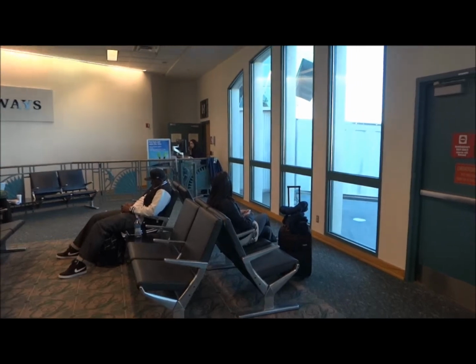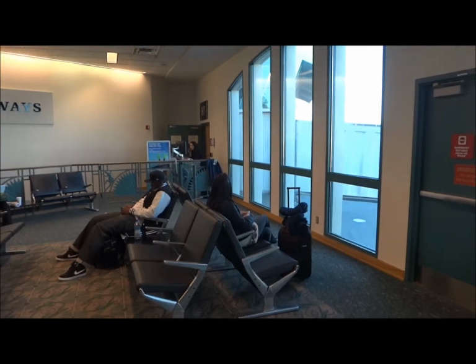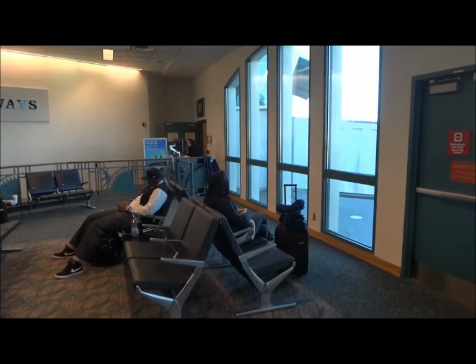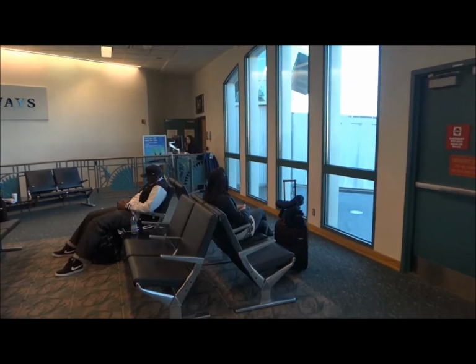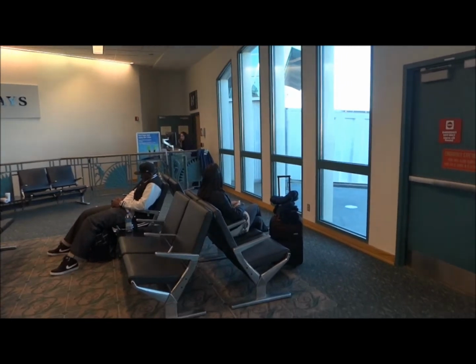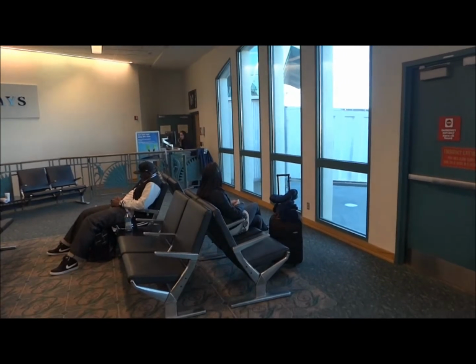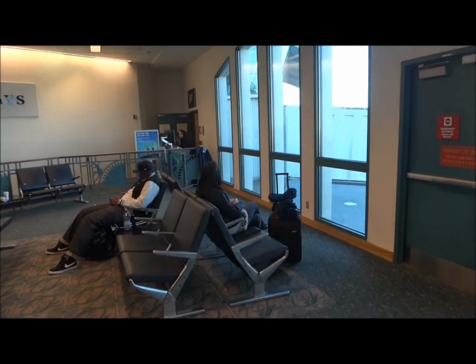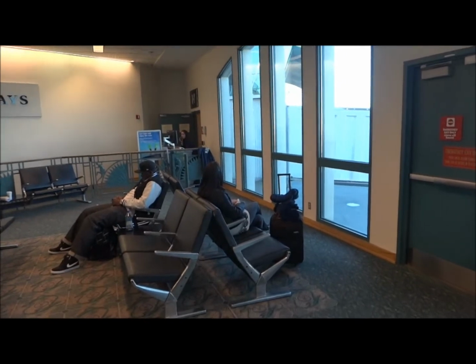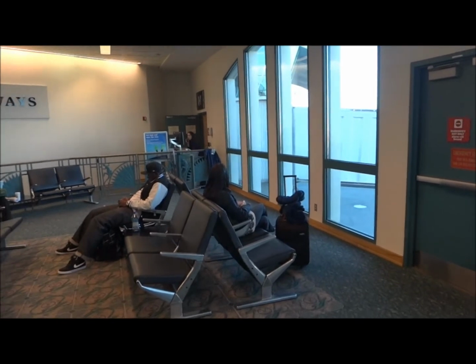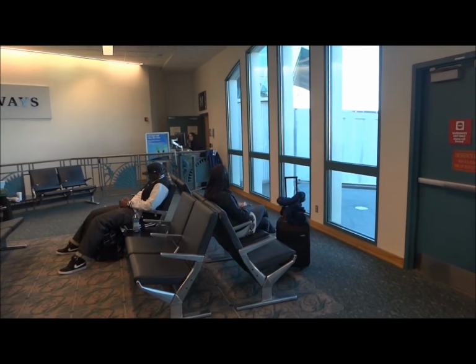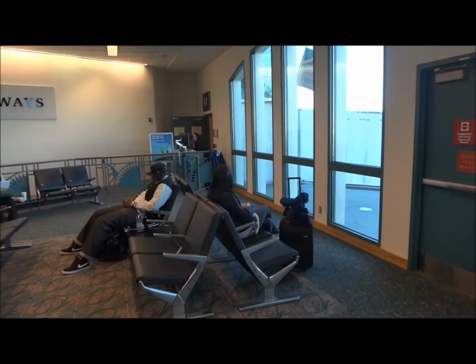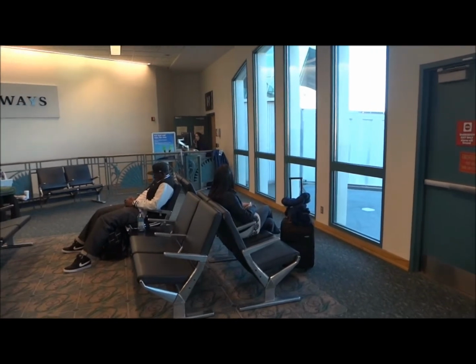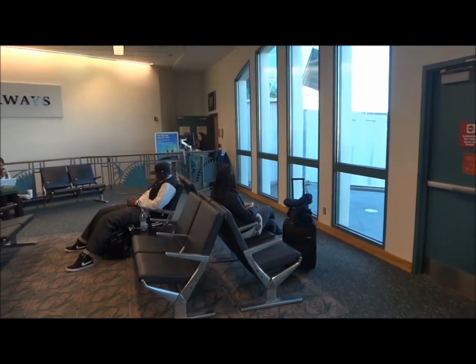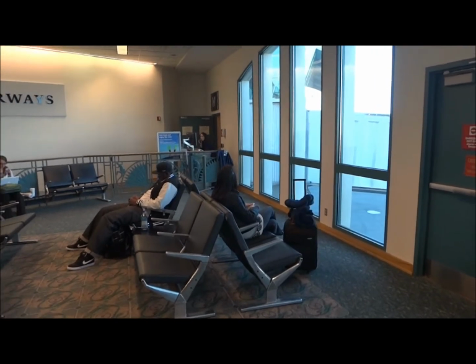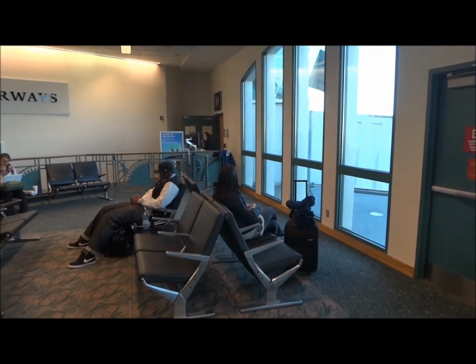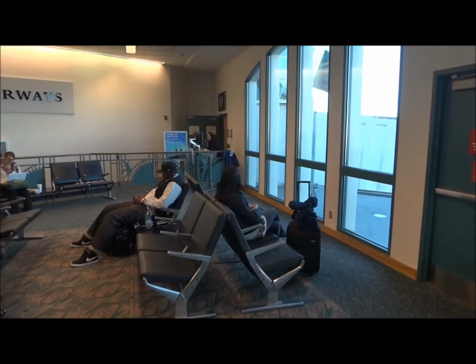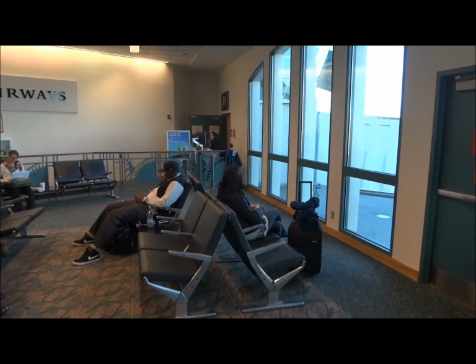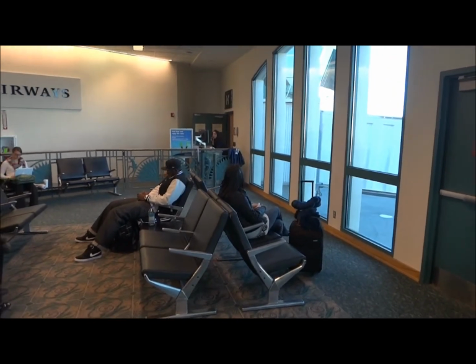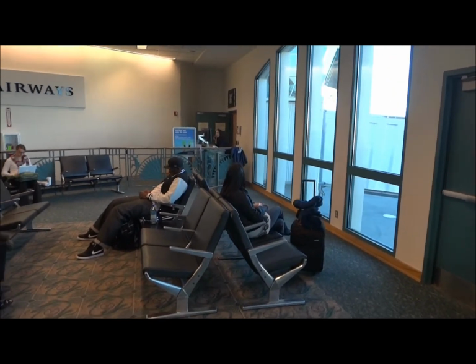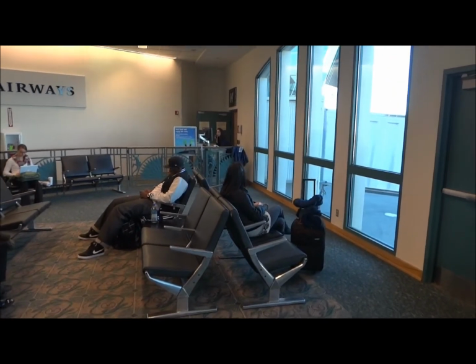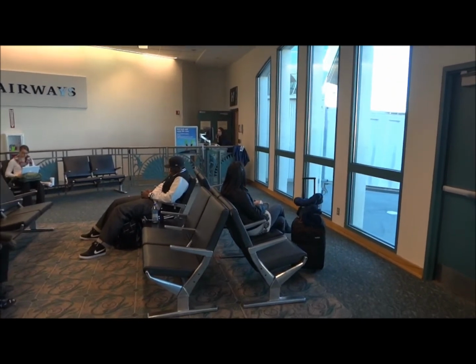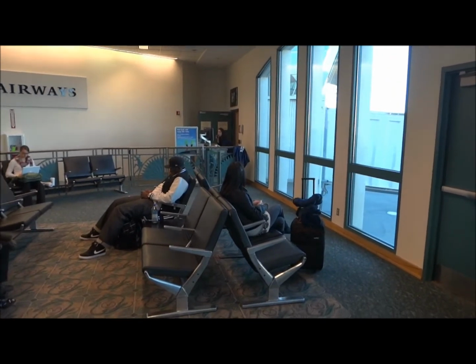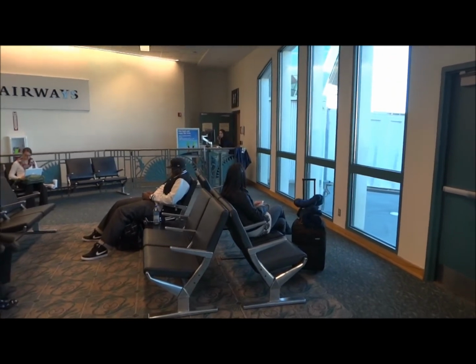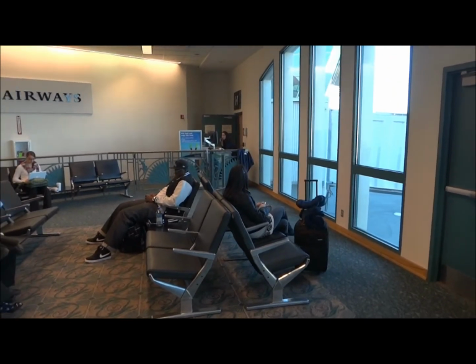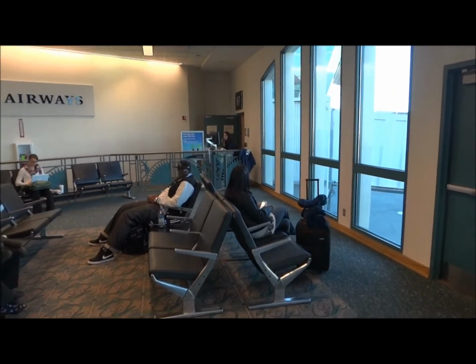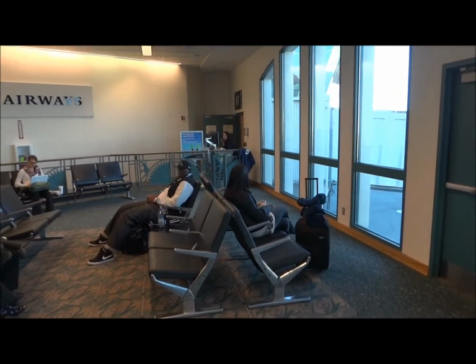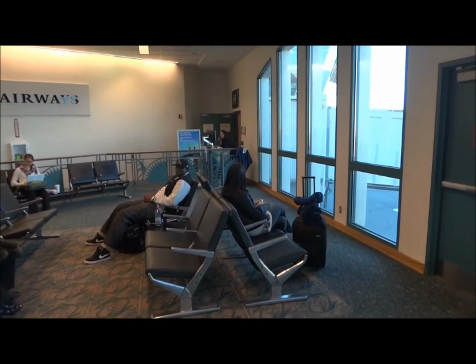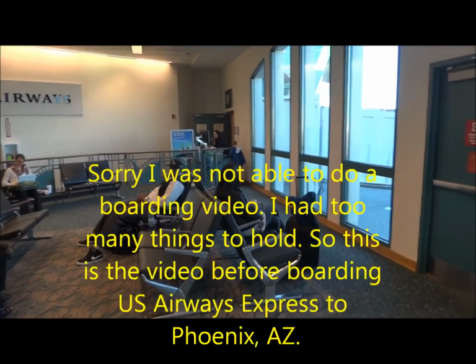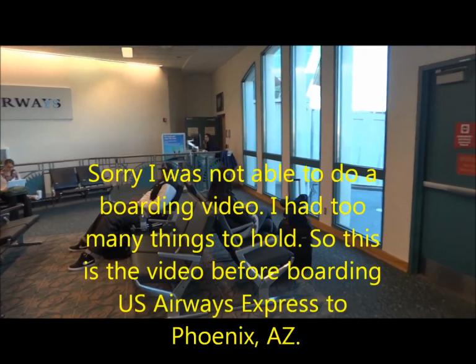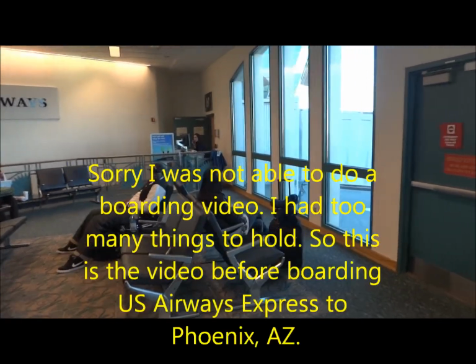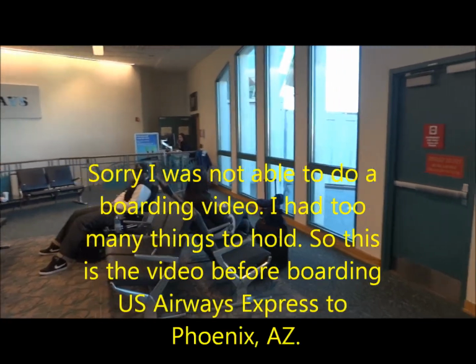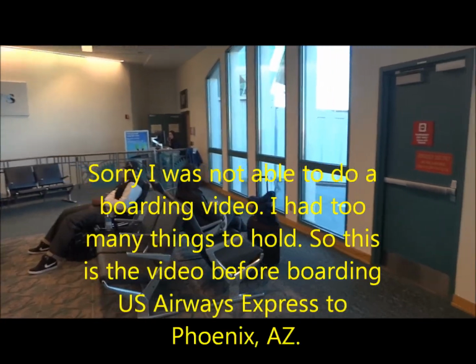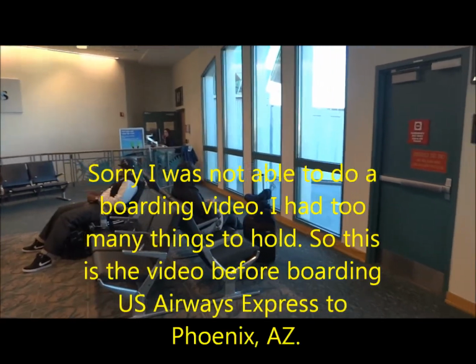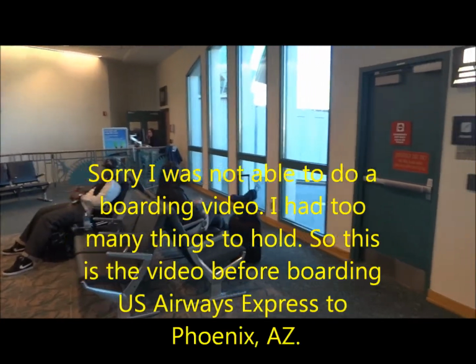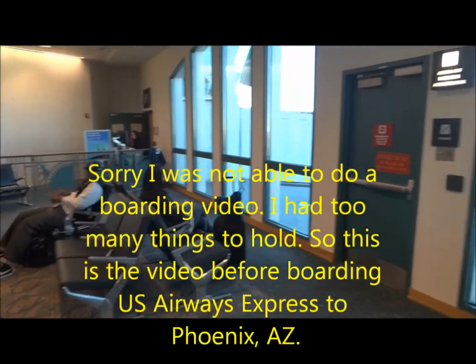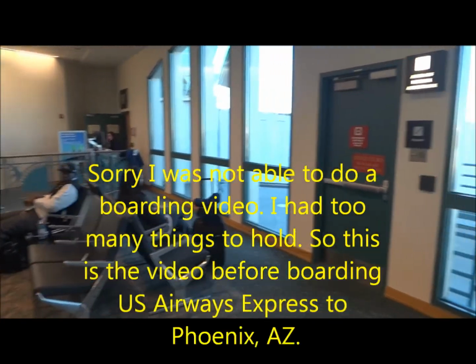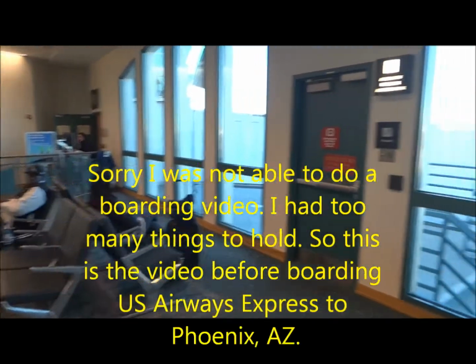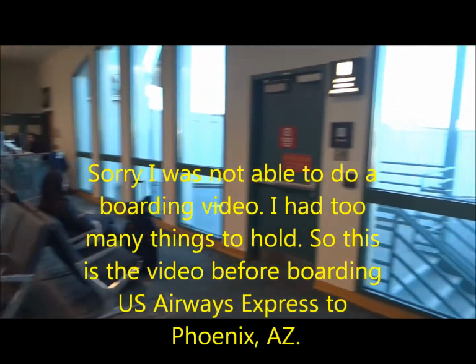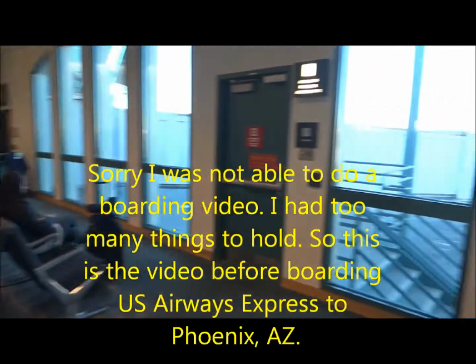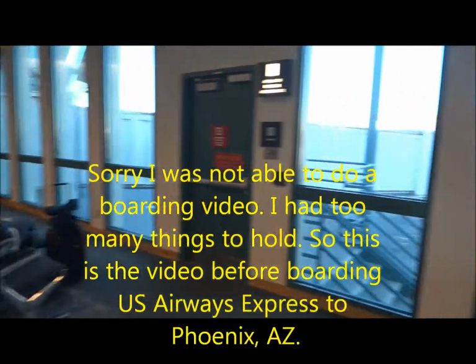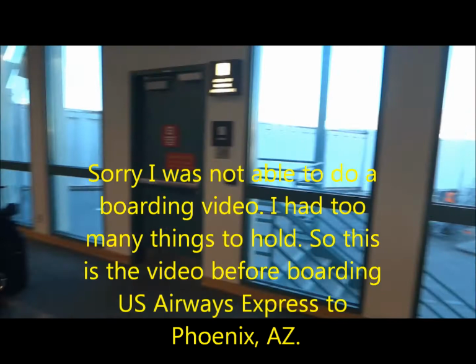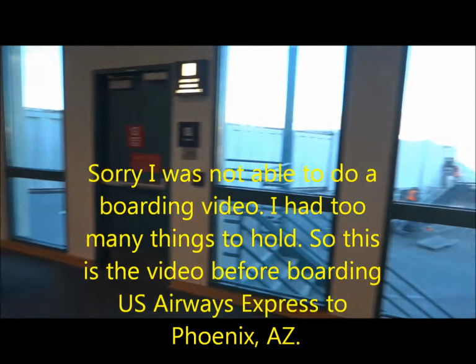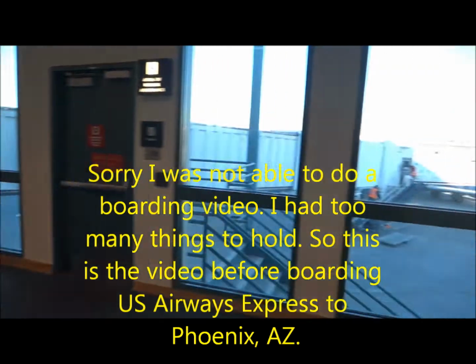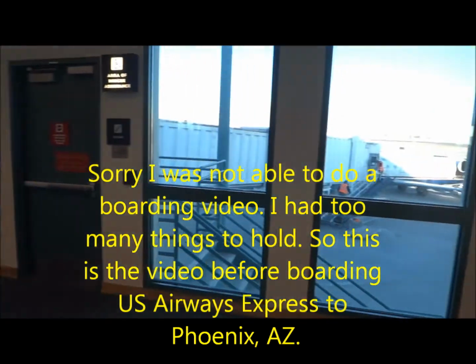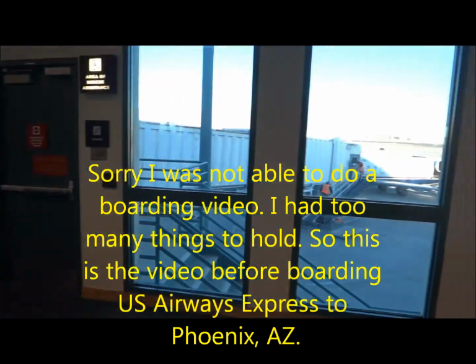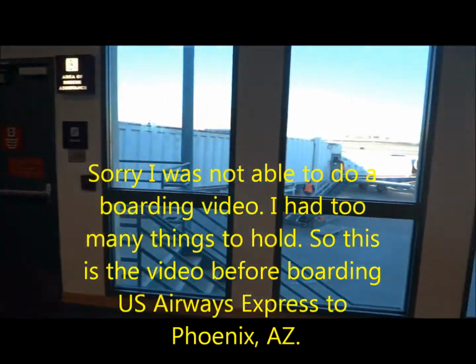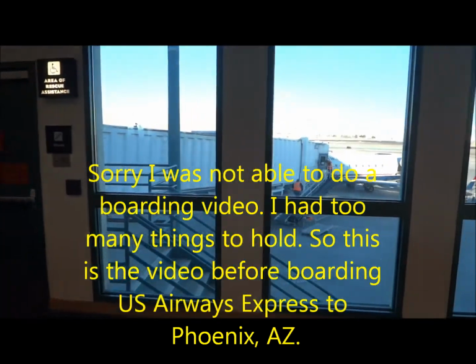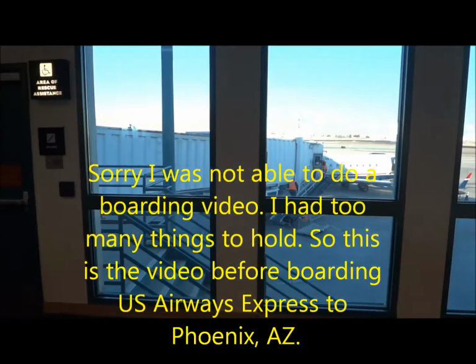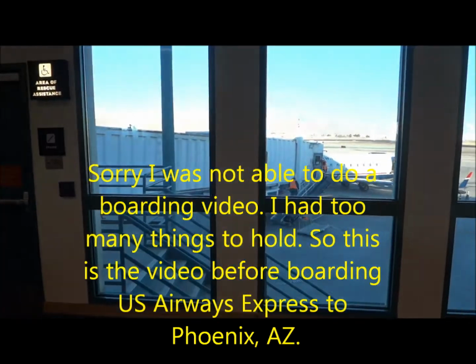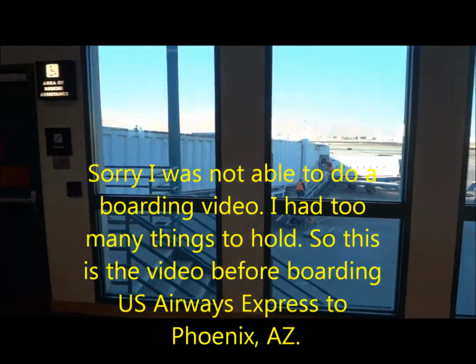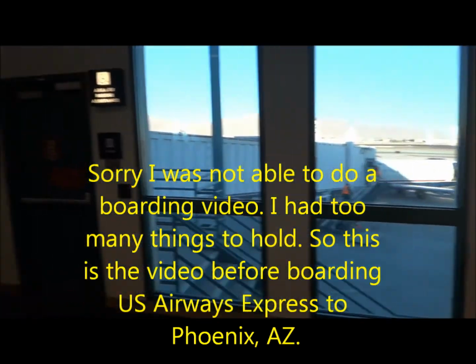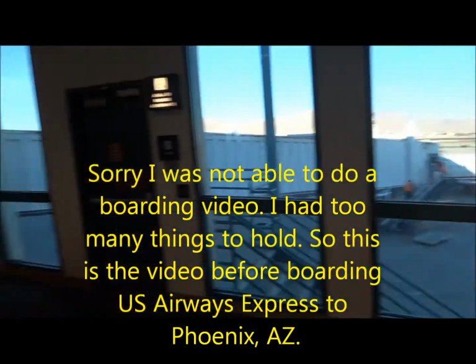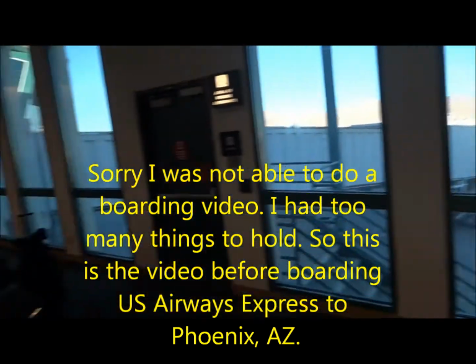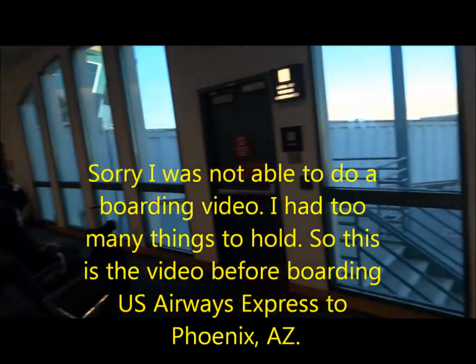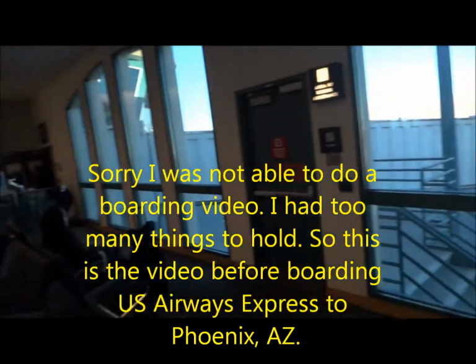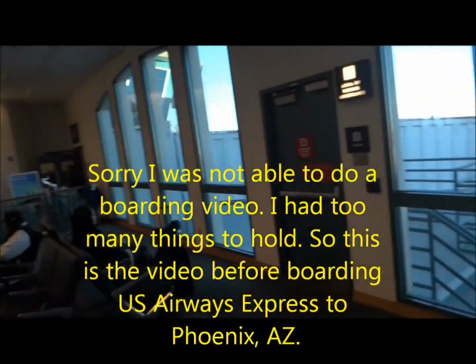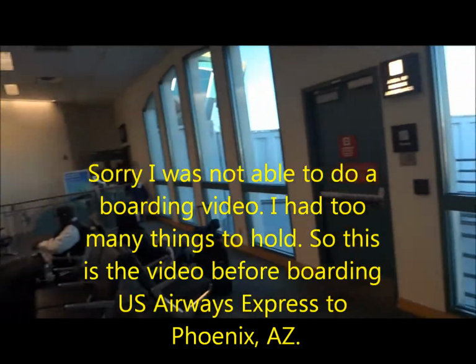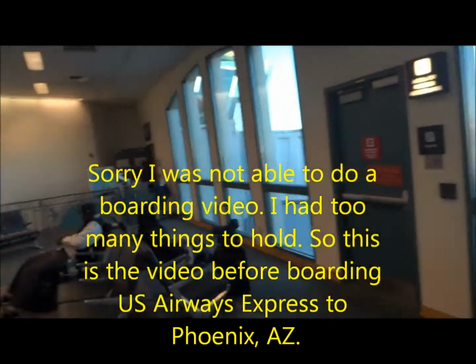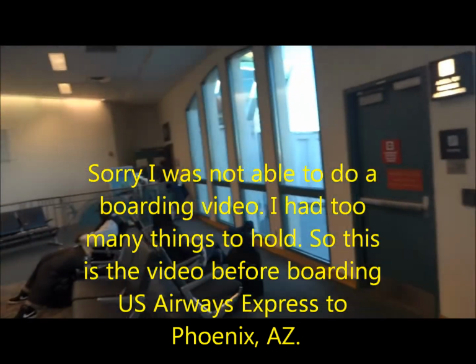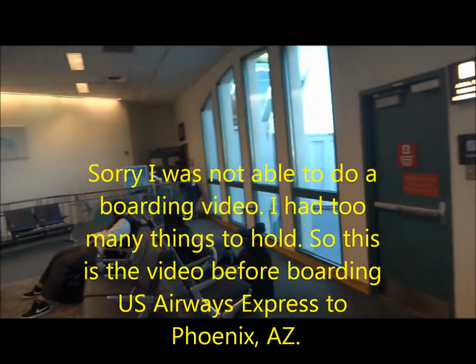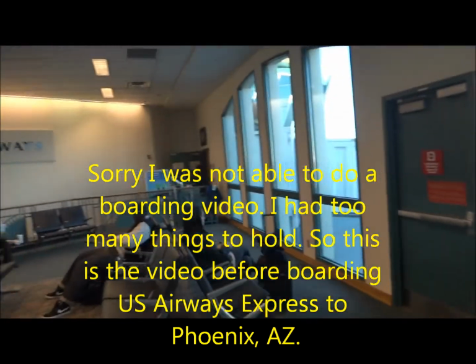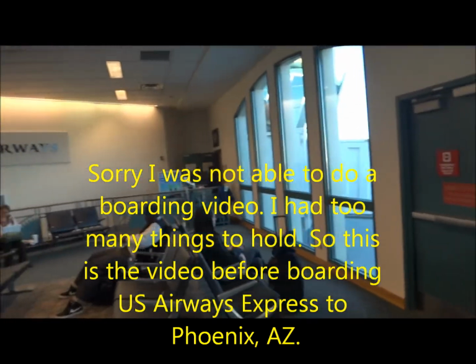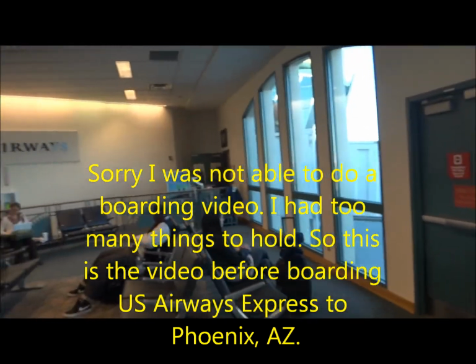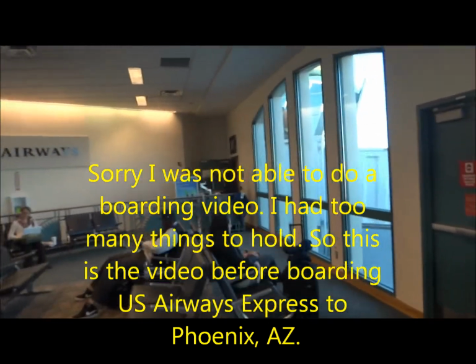Passengers traveling with children under the age of two, and we always invite our military personnel in uniform to board through gate B-7.